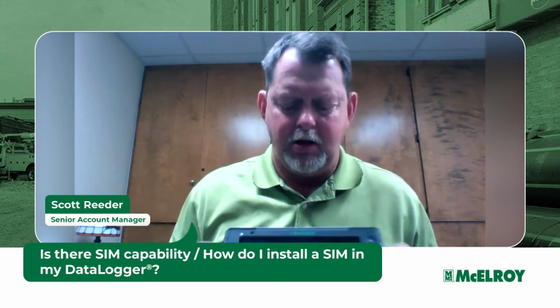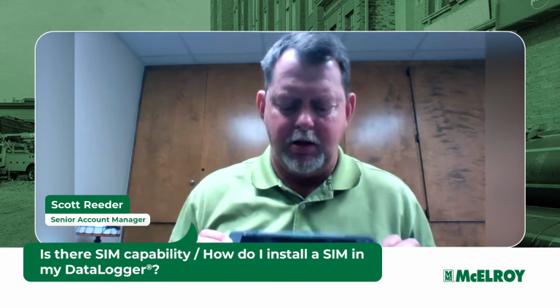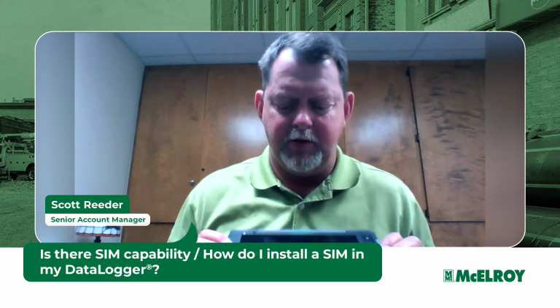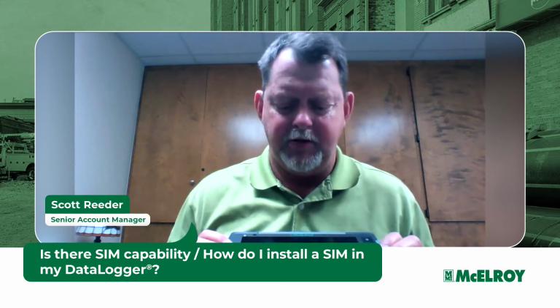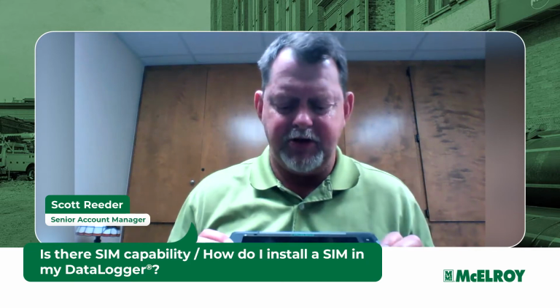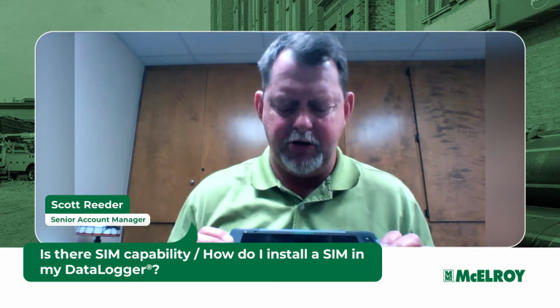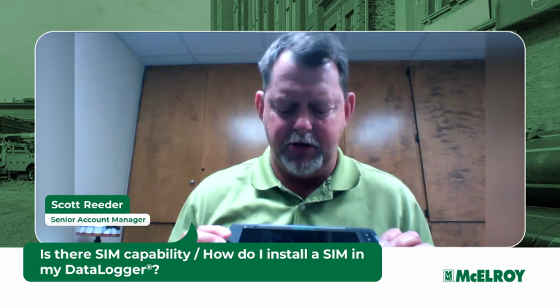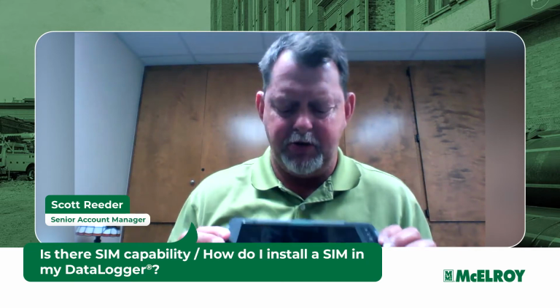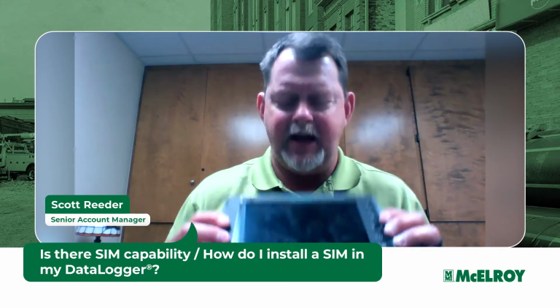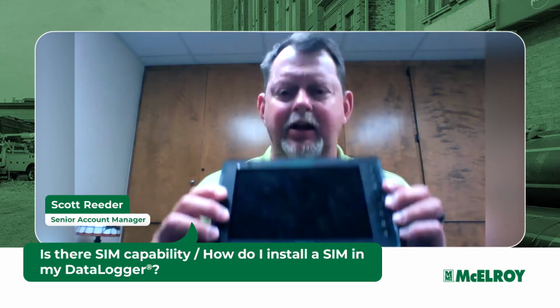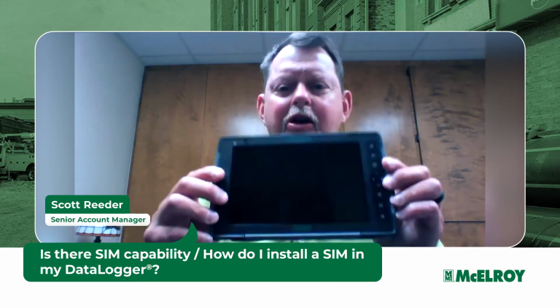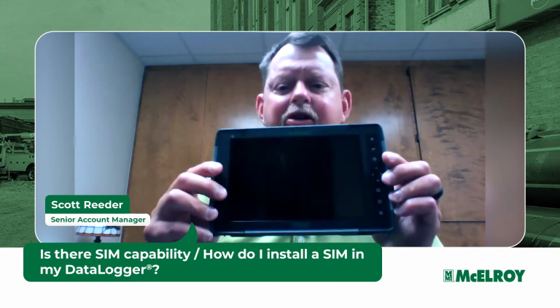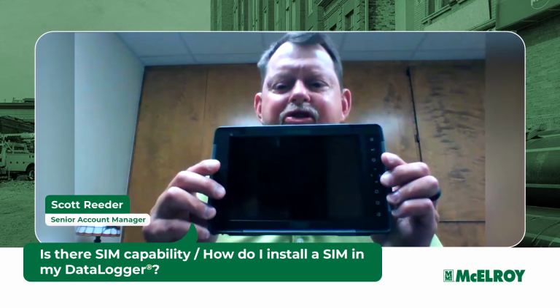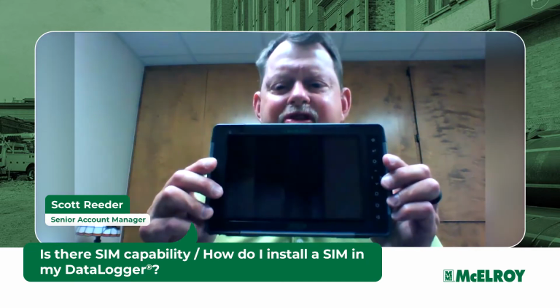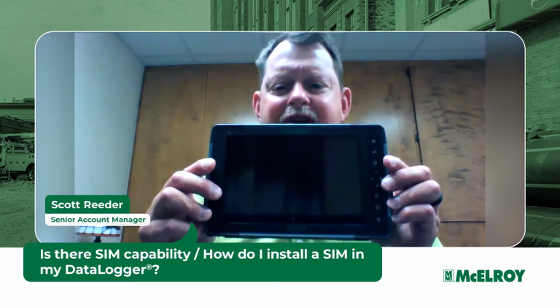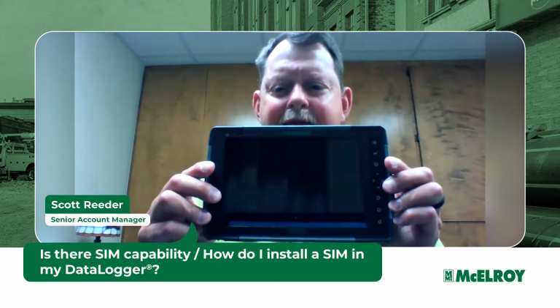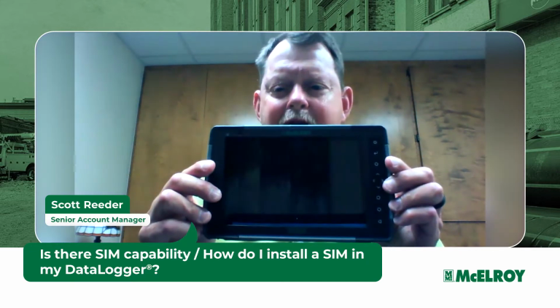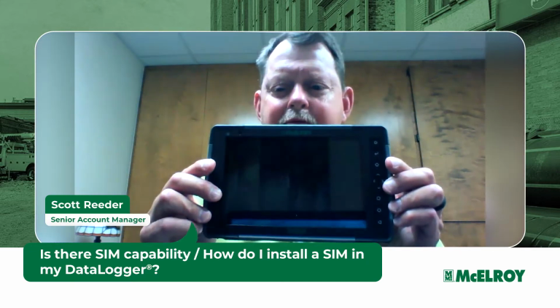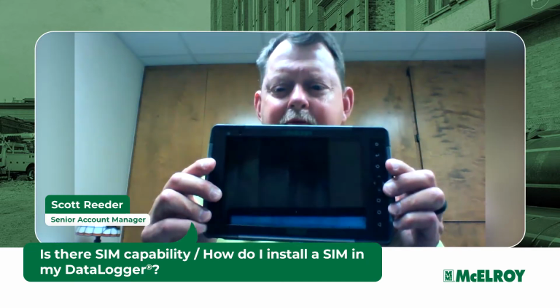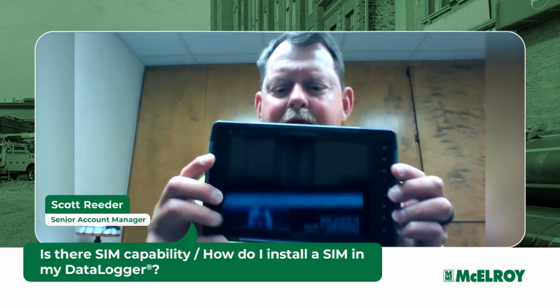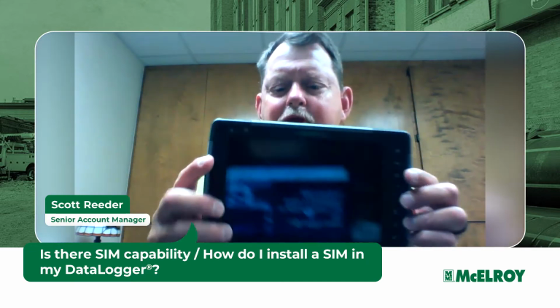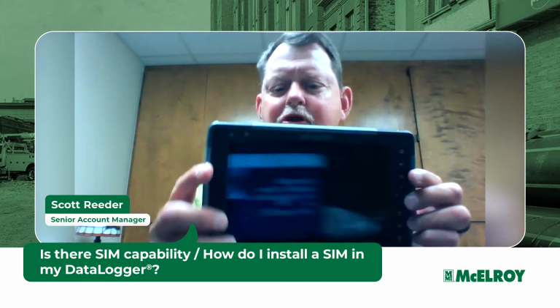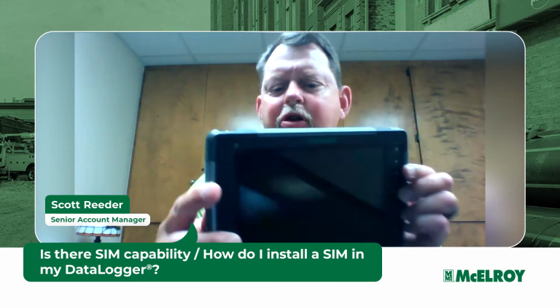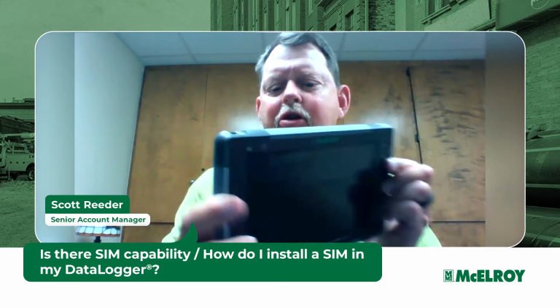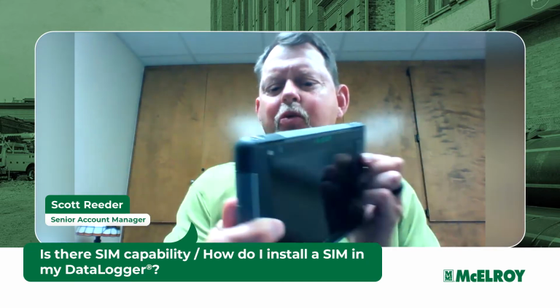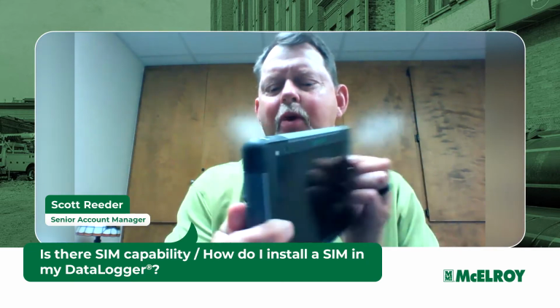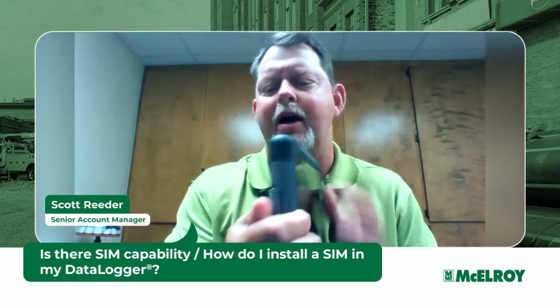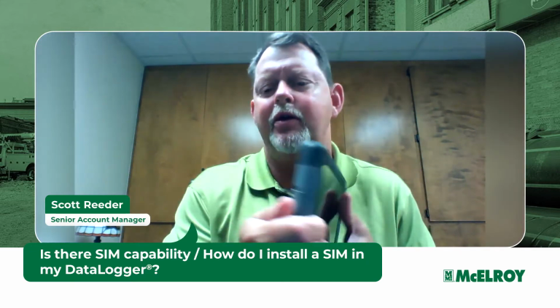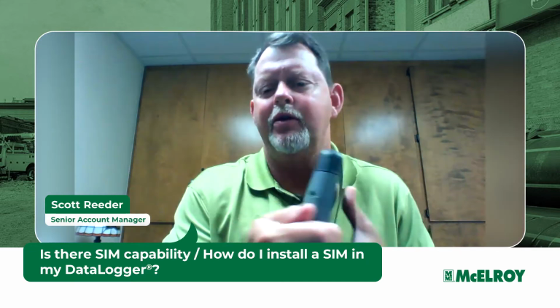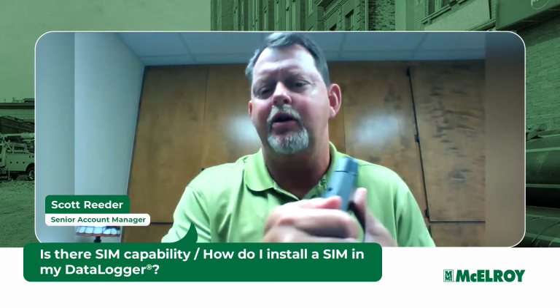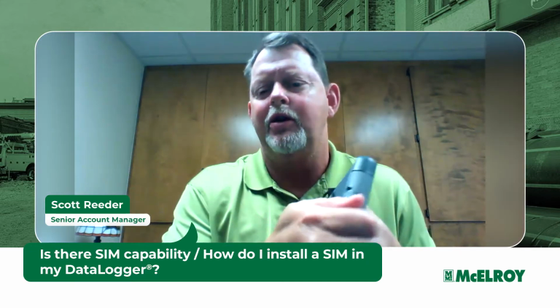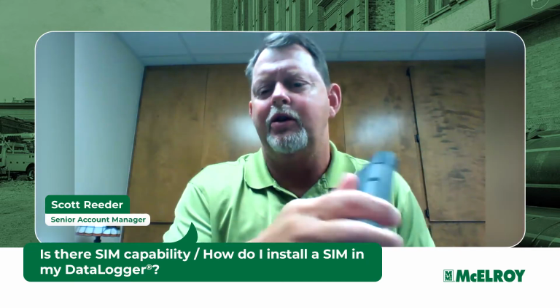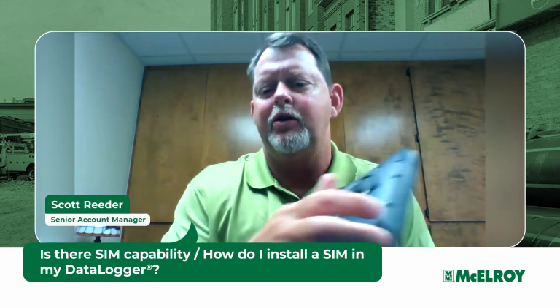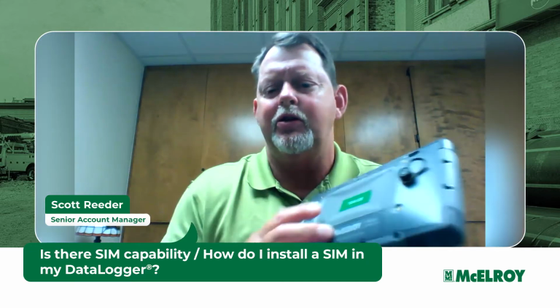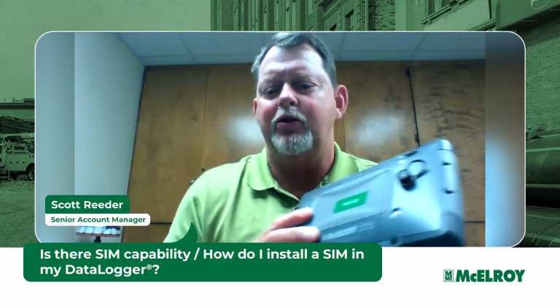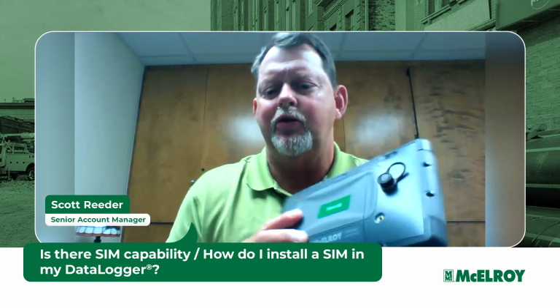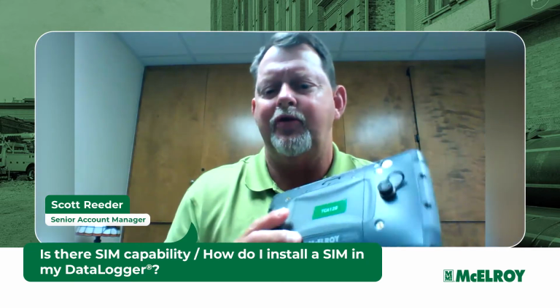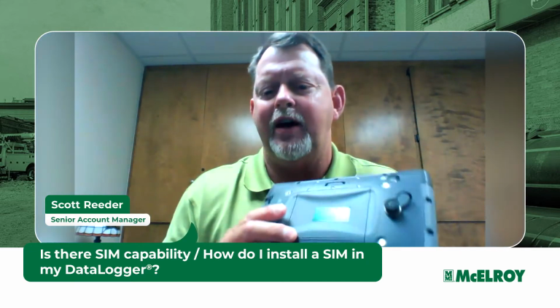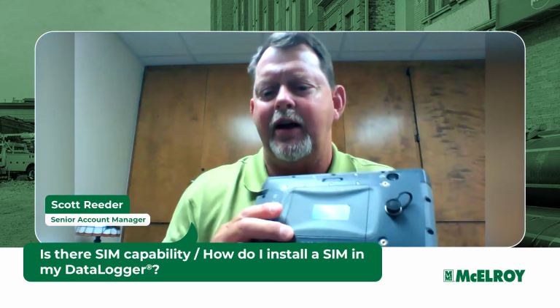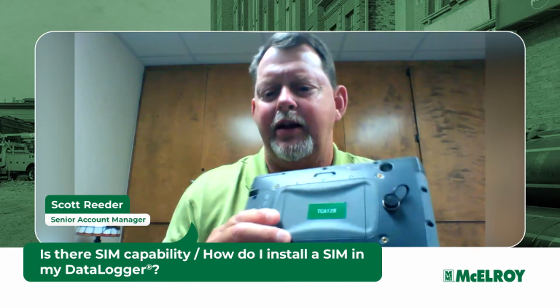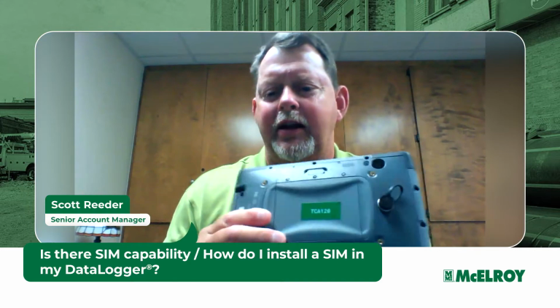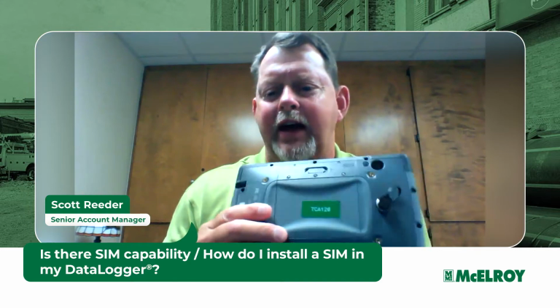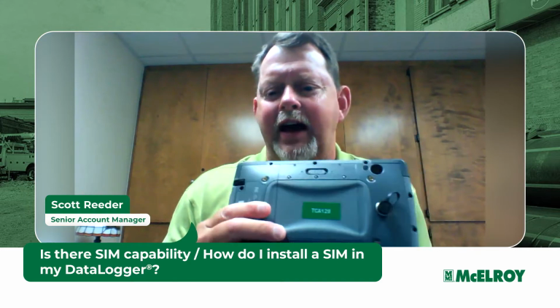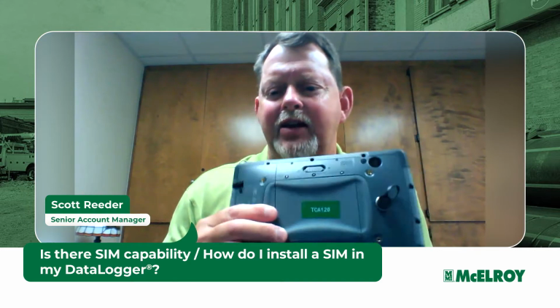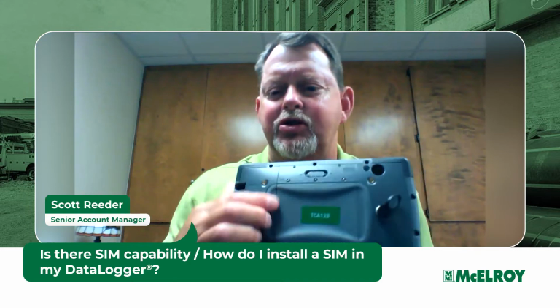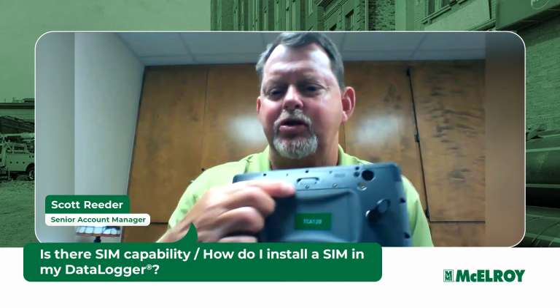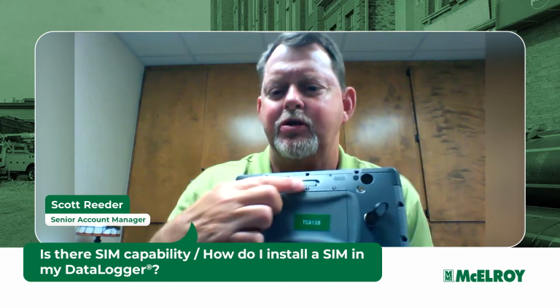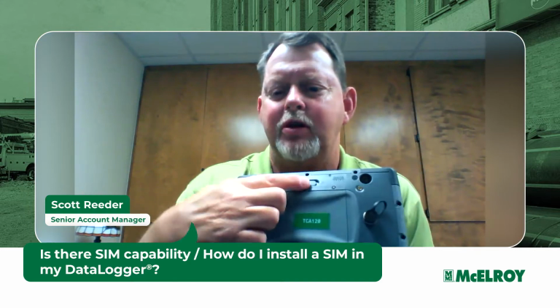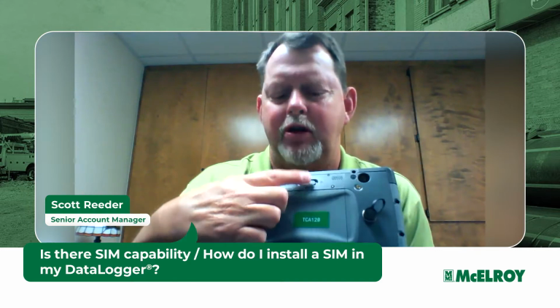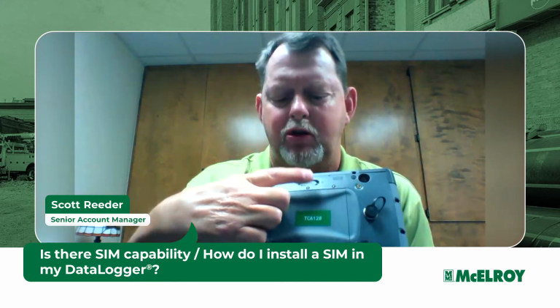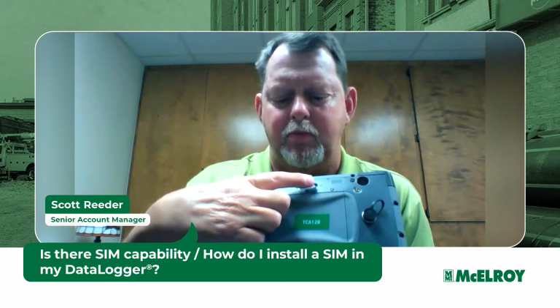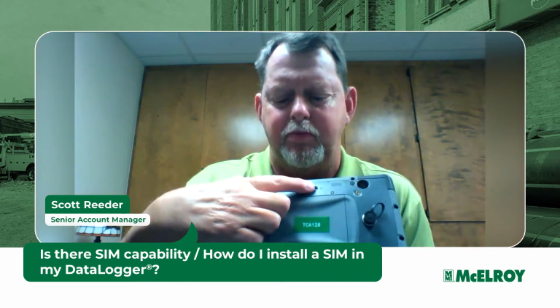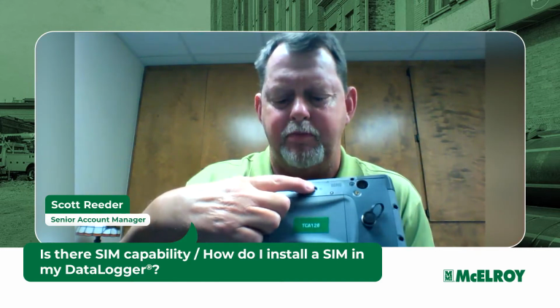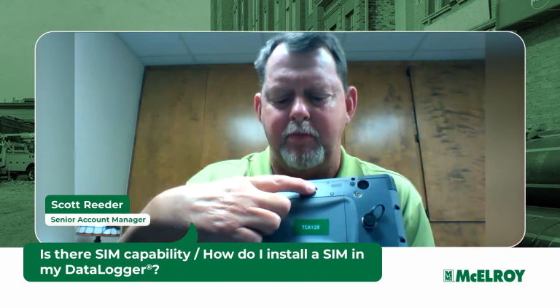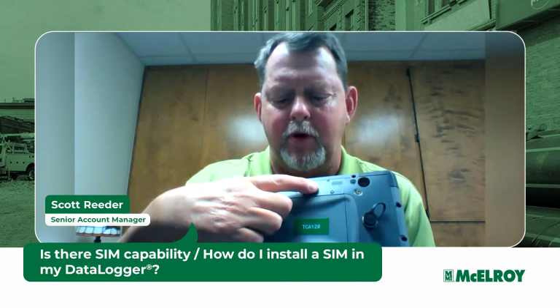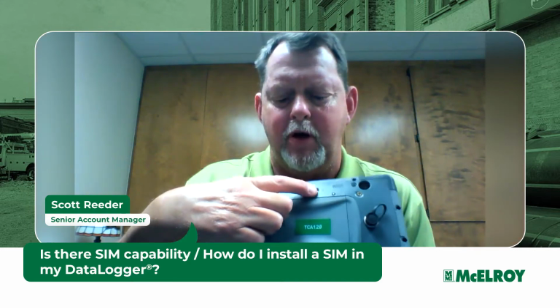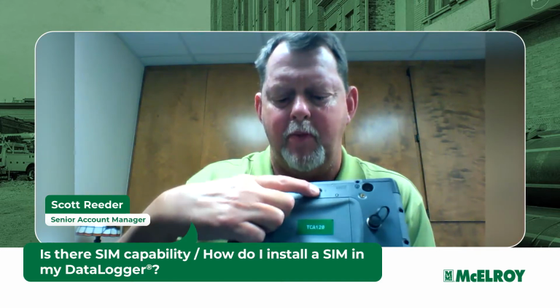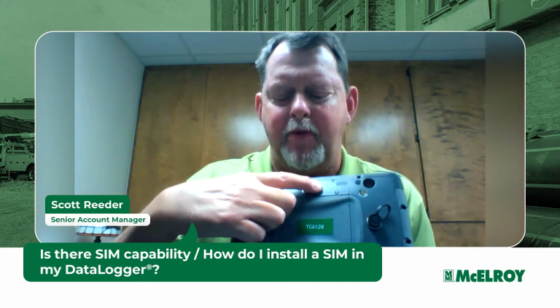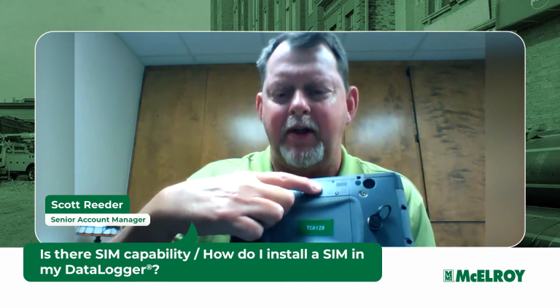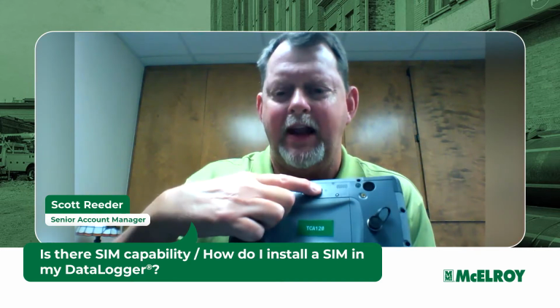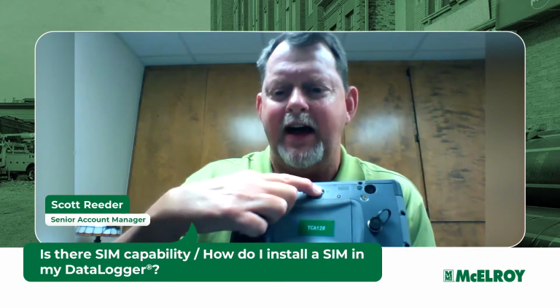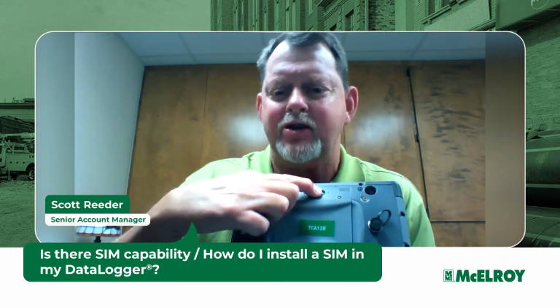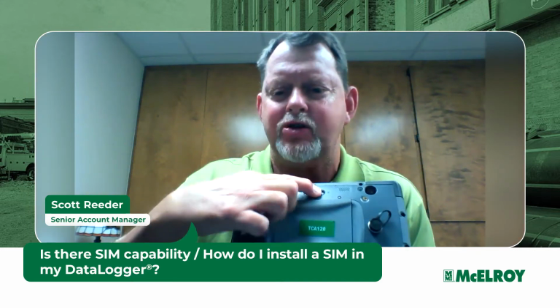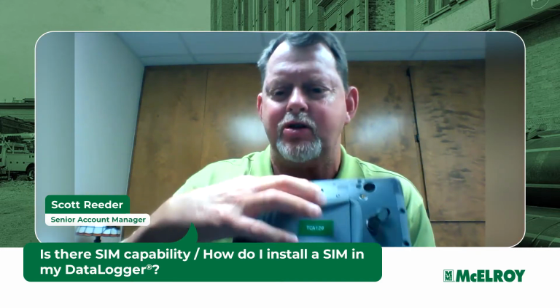Here is our new Datalogger 7. If you turn it around, you'll find a latch, and you open the latch.